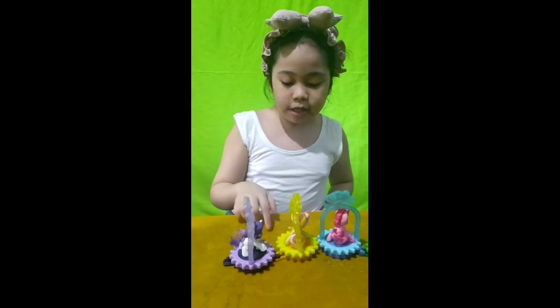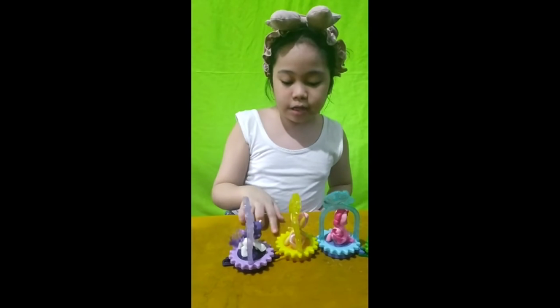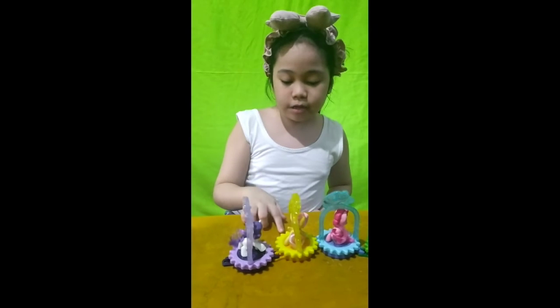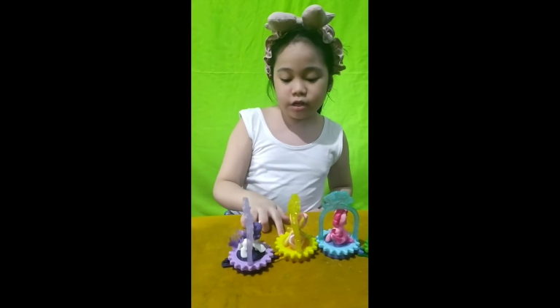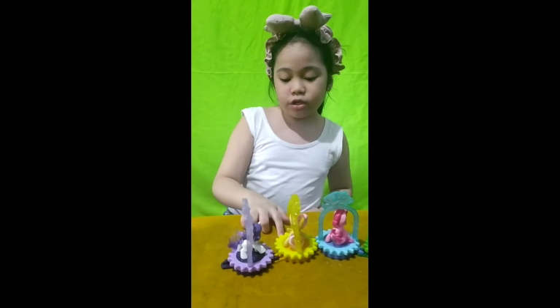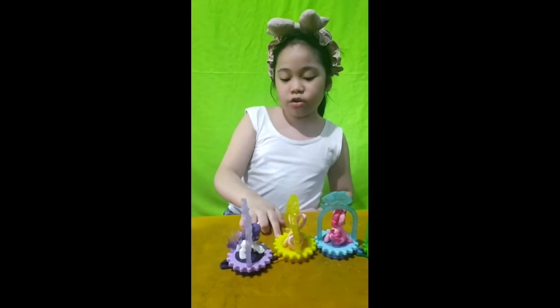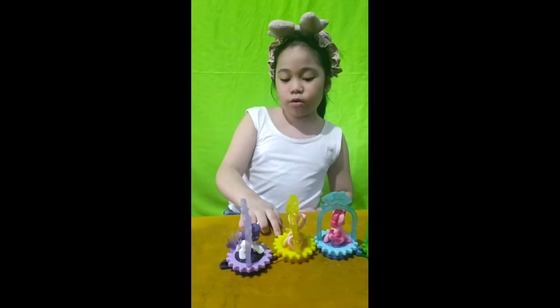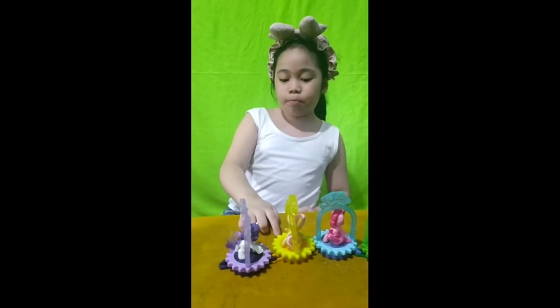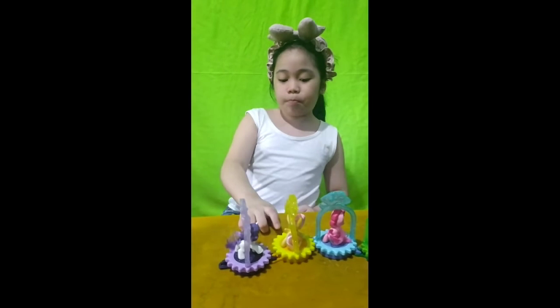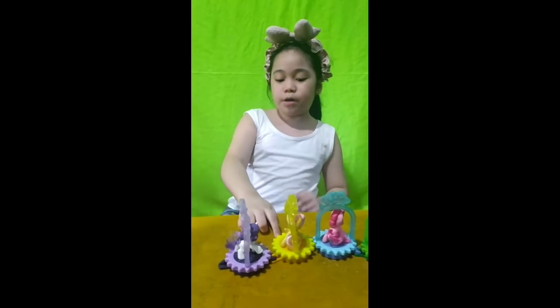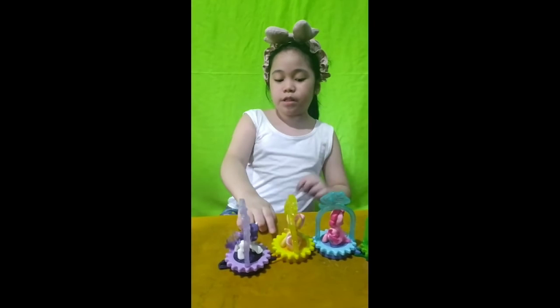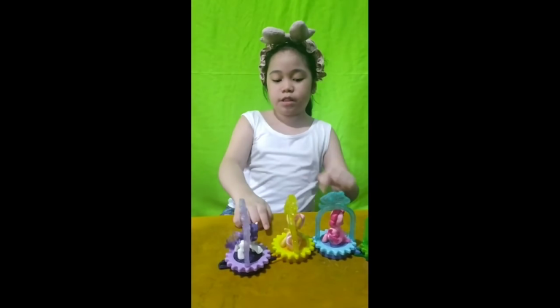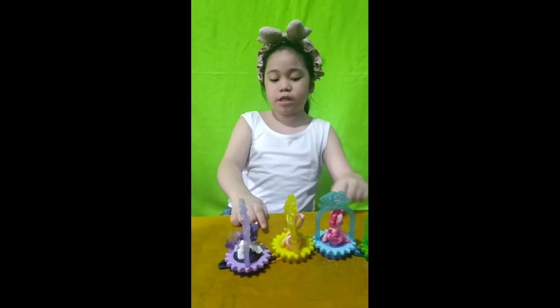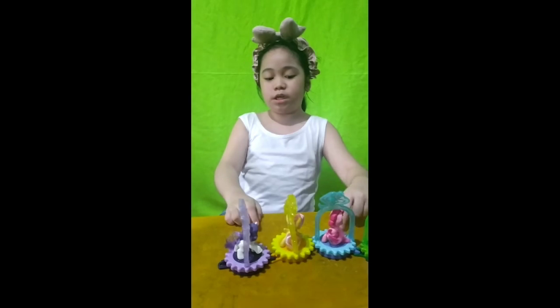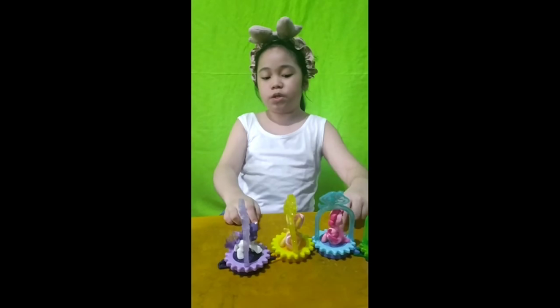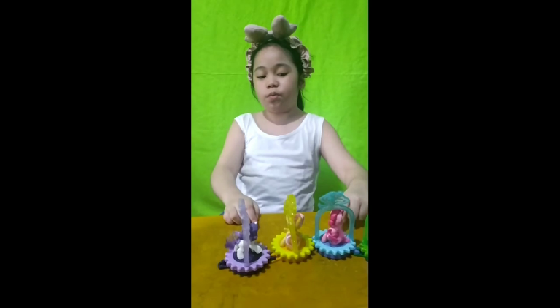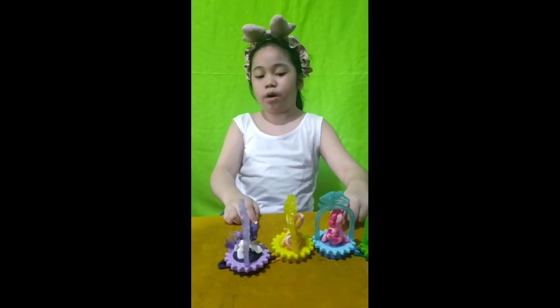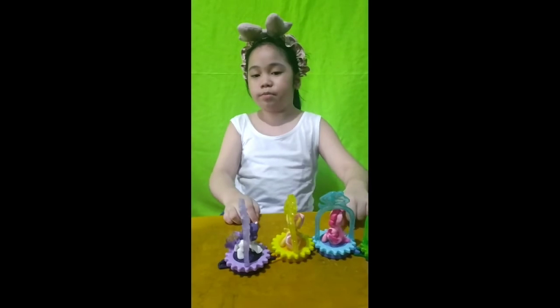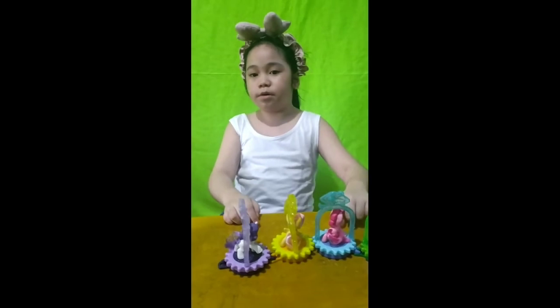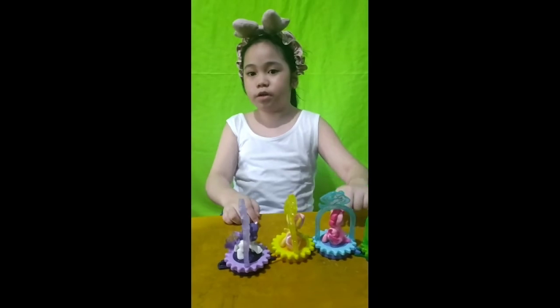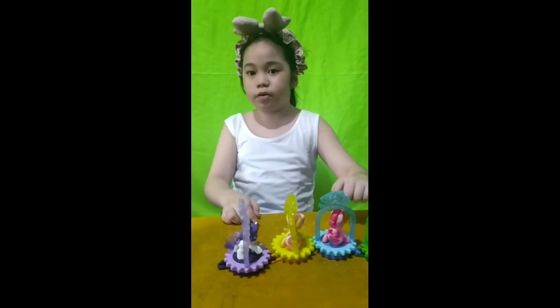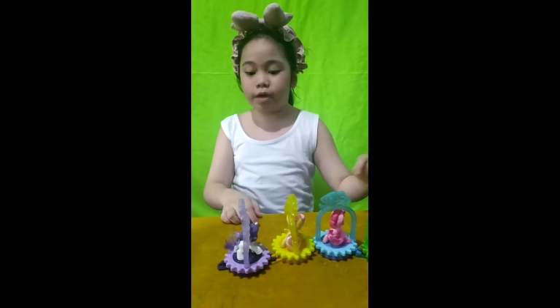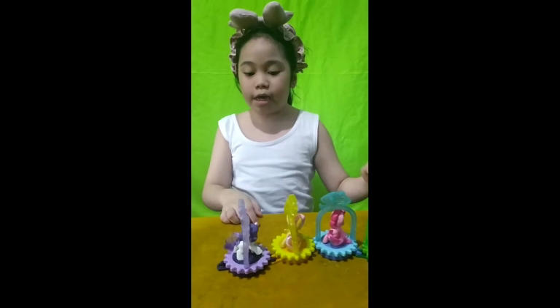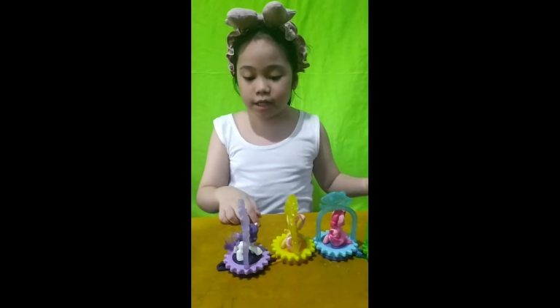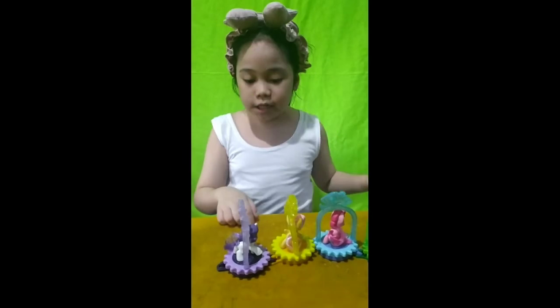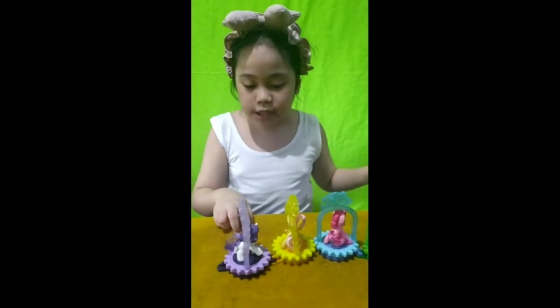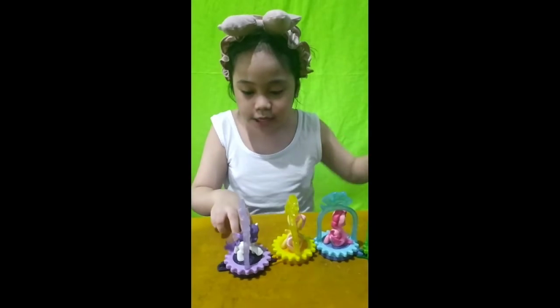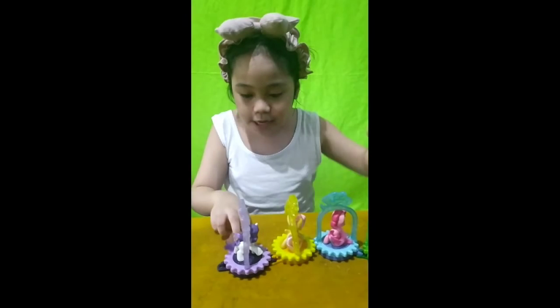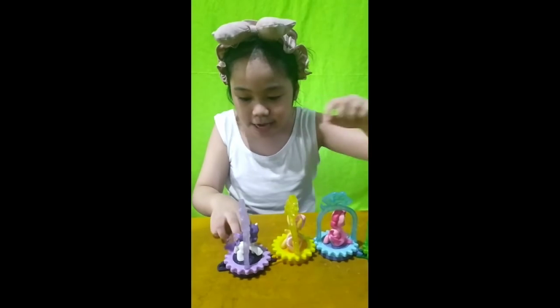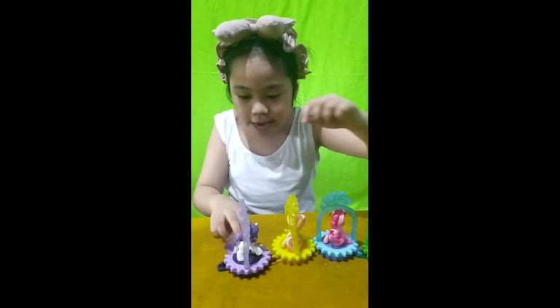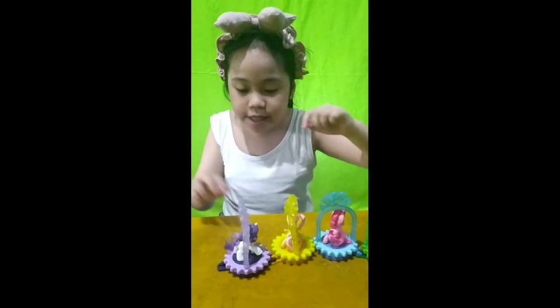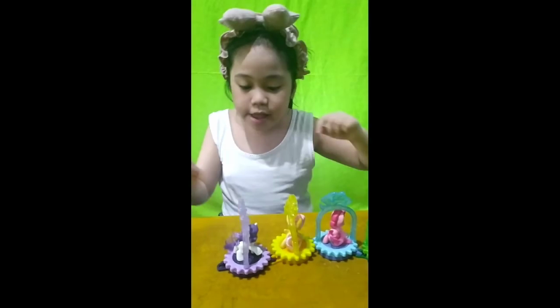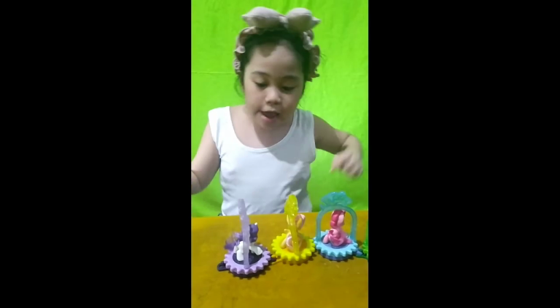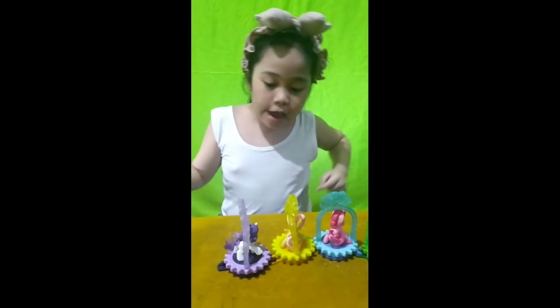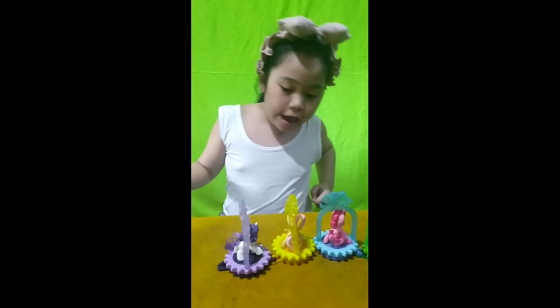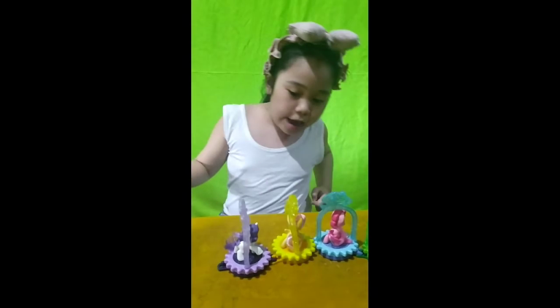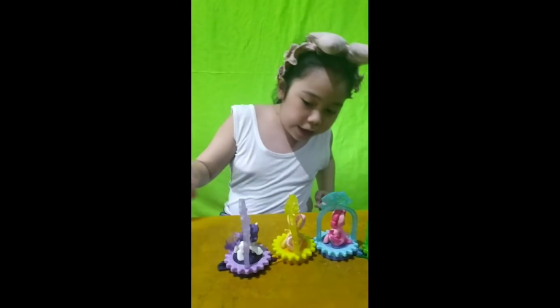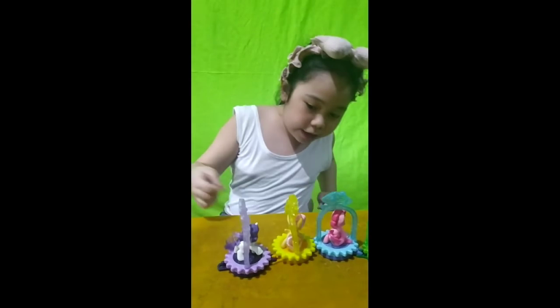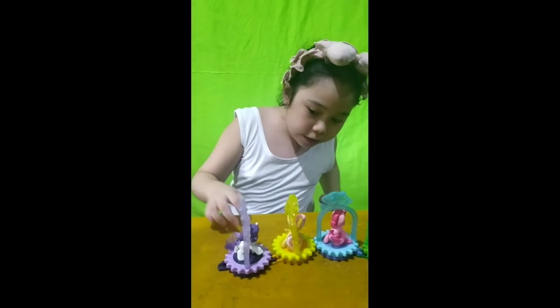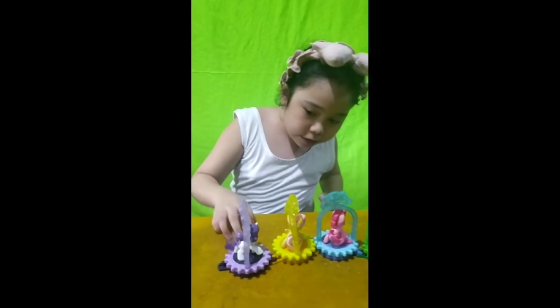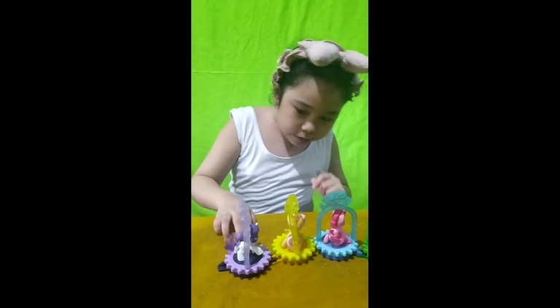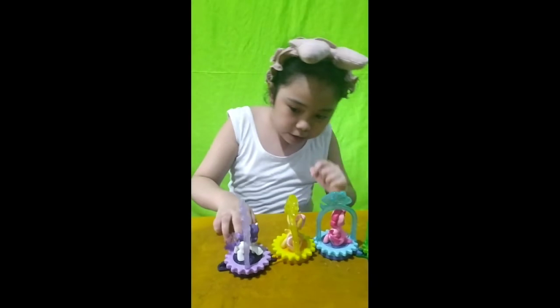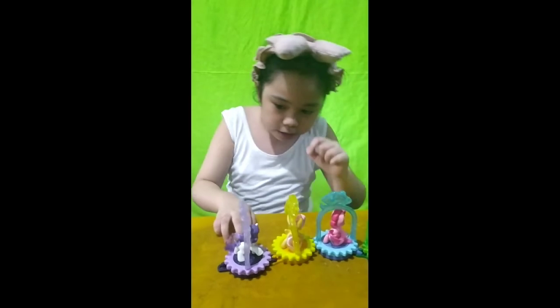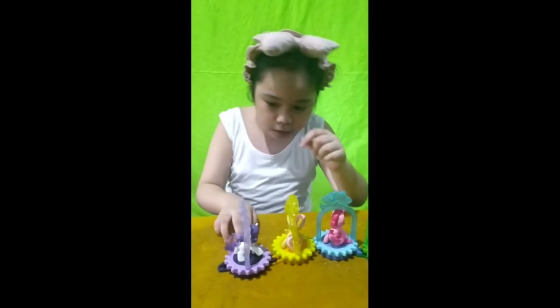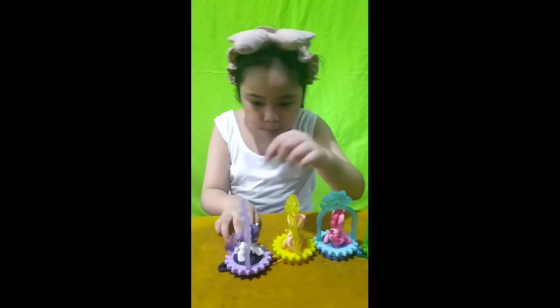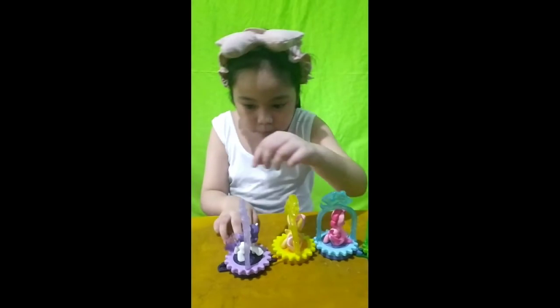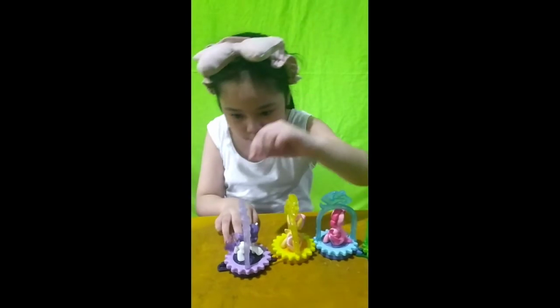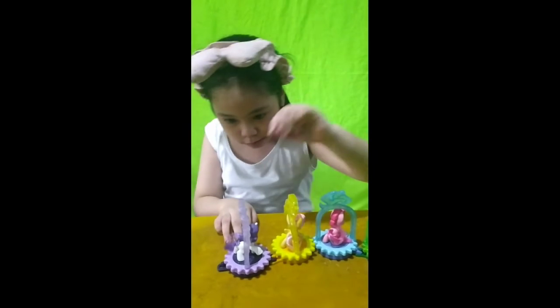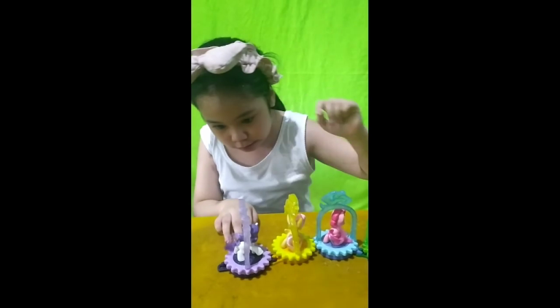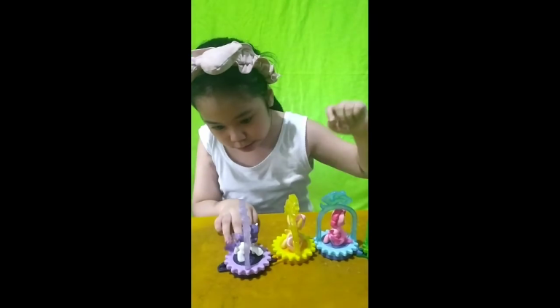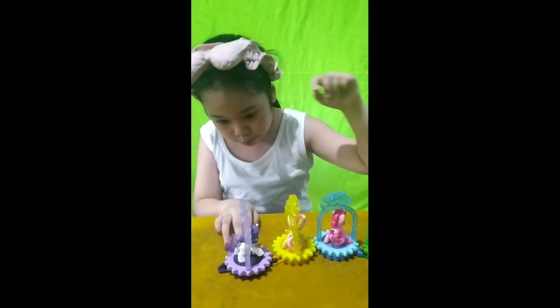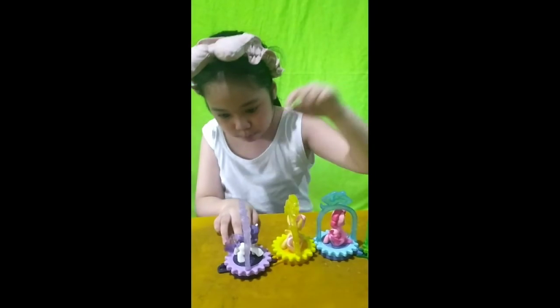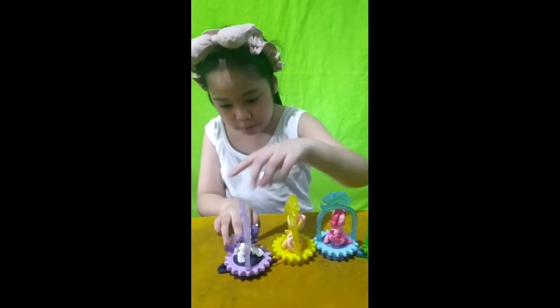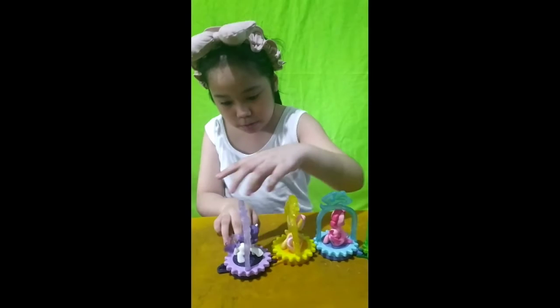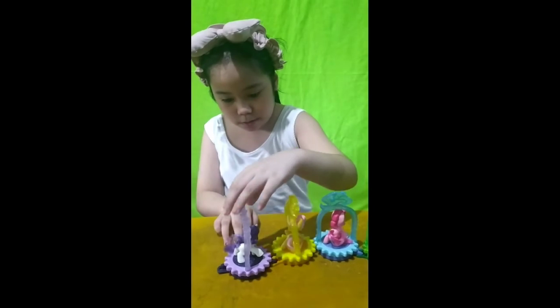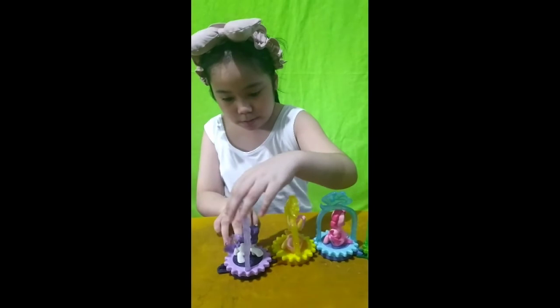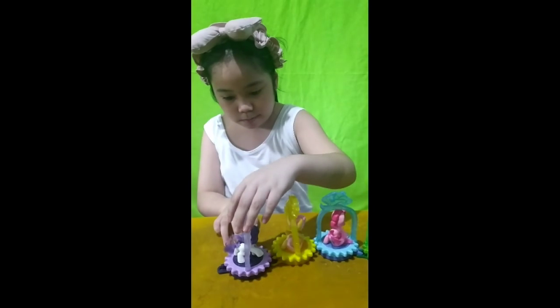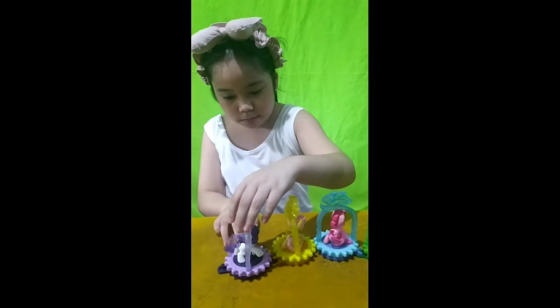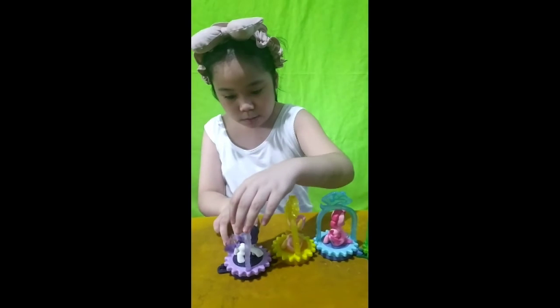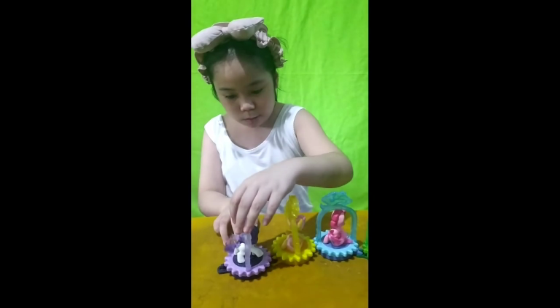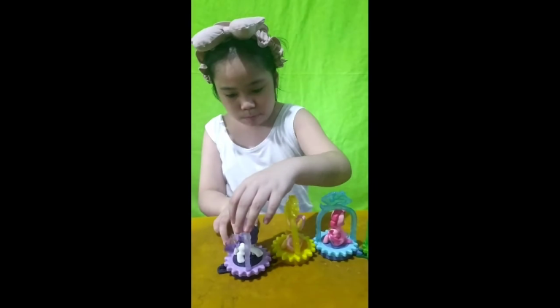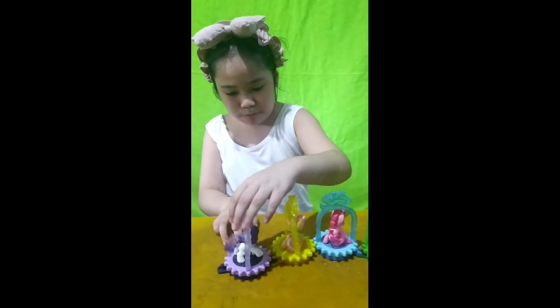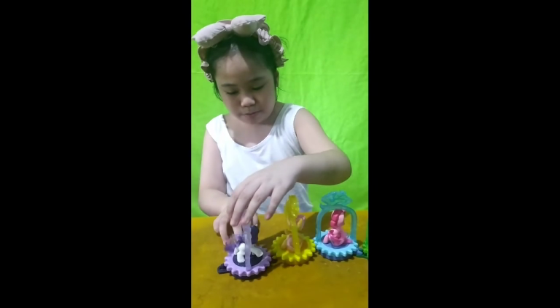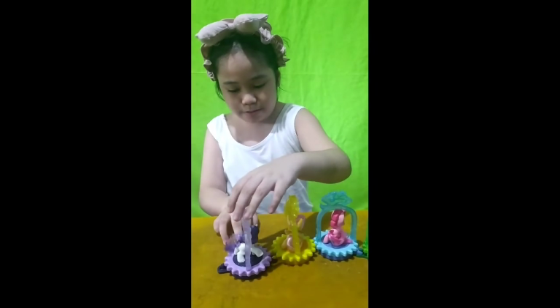You need to put this one in, but you can see it, and you can spin a little bit — carefully!